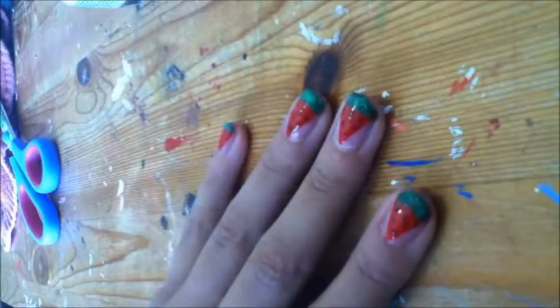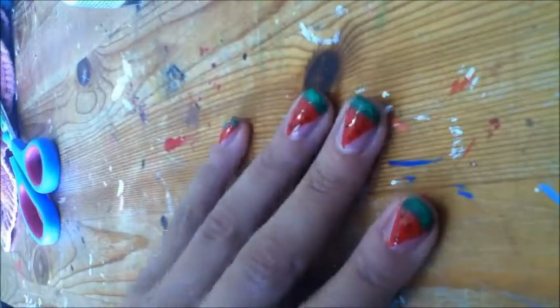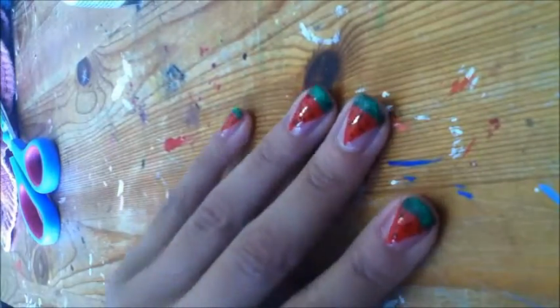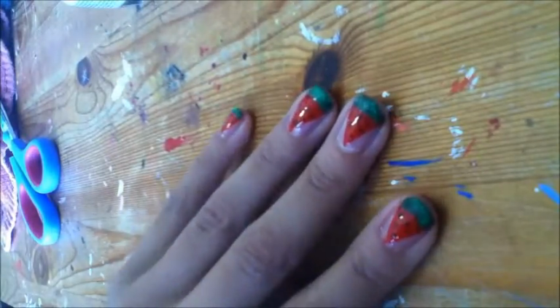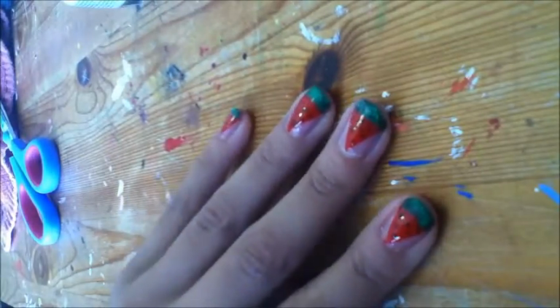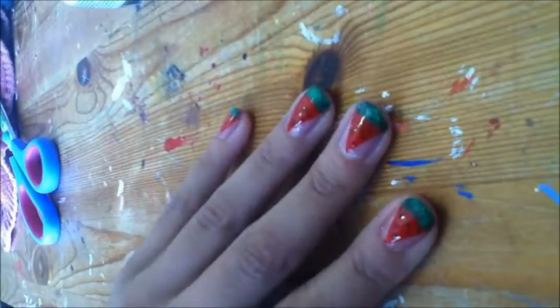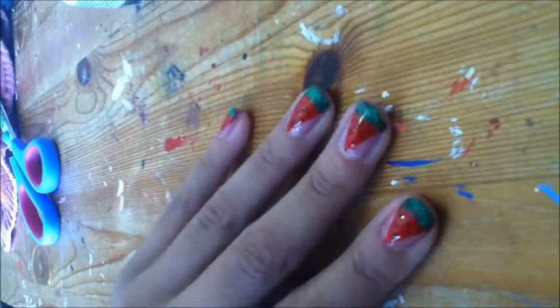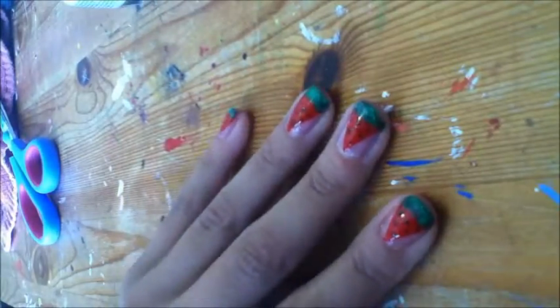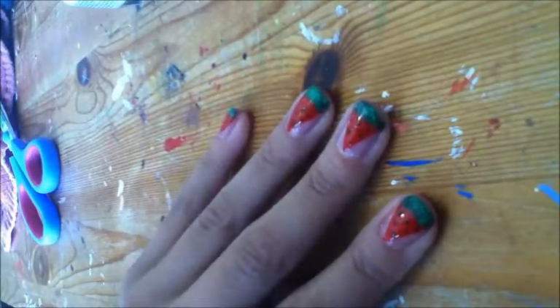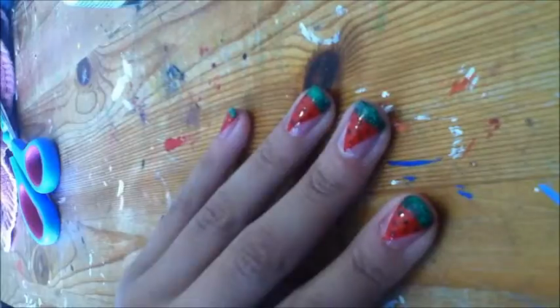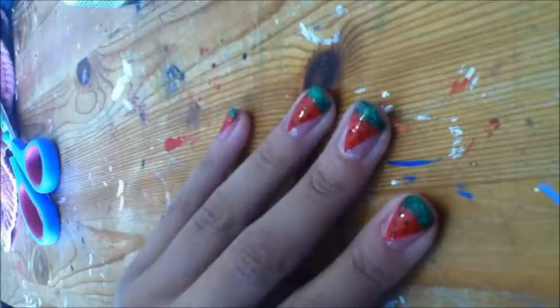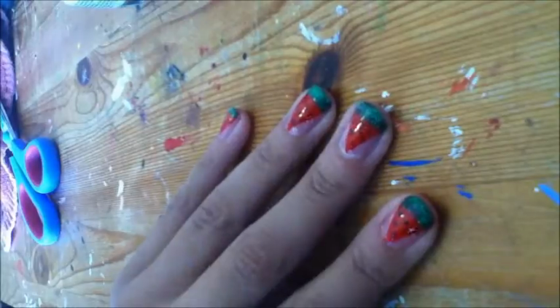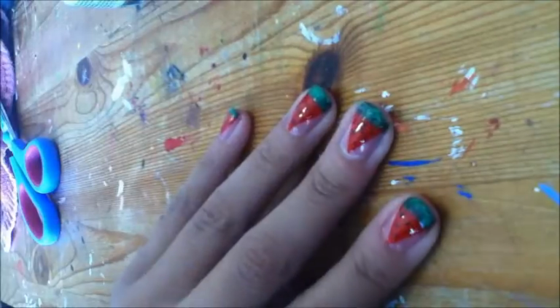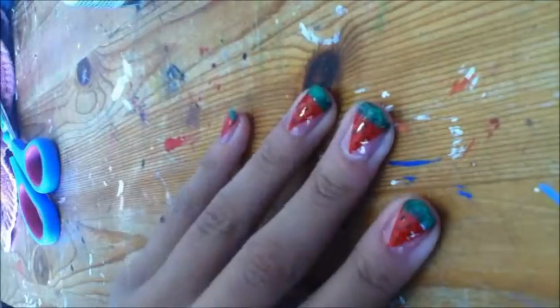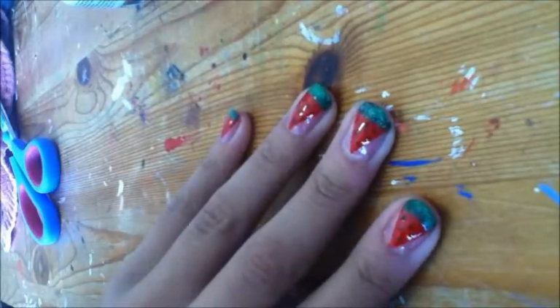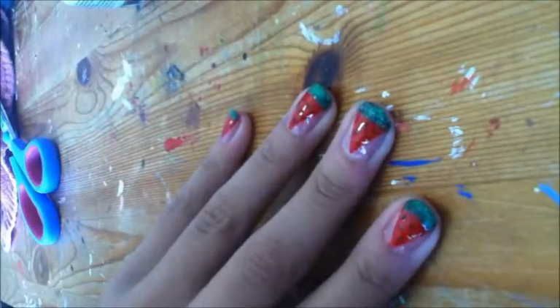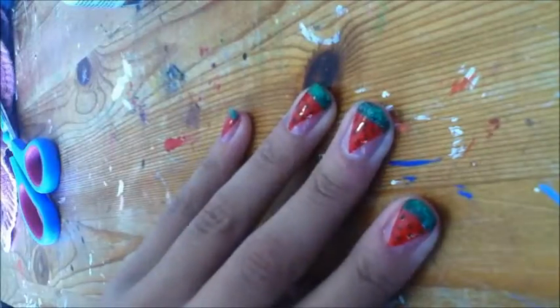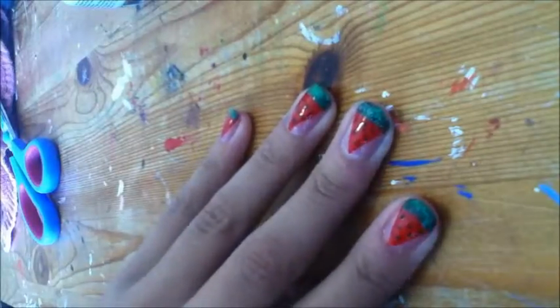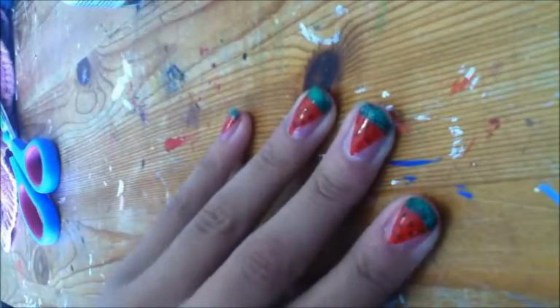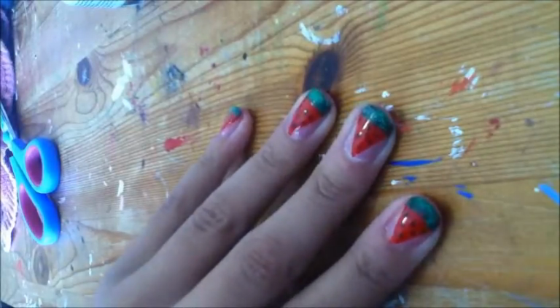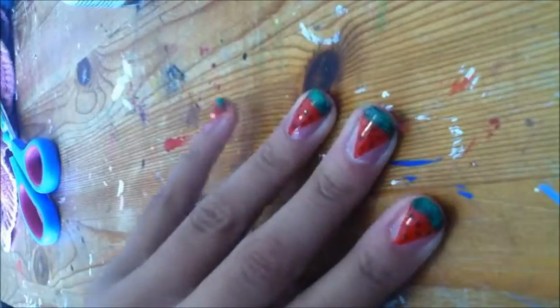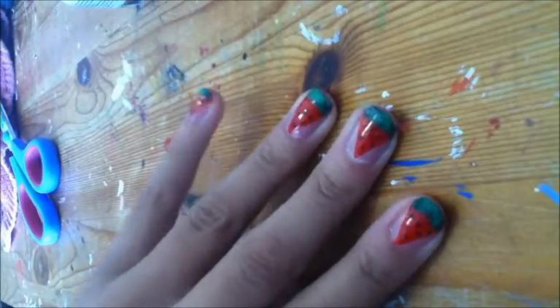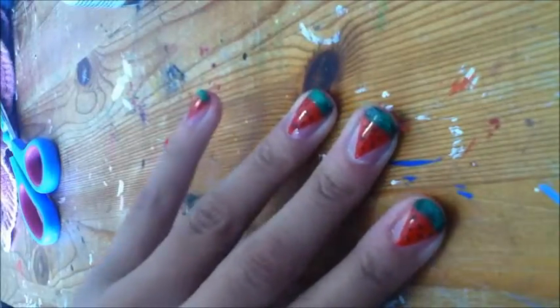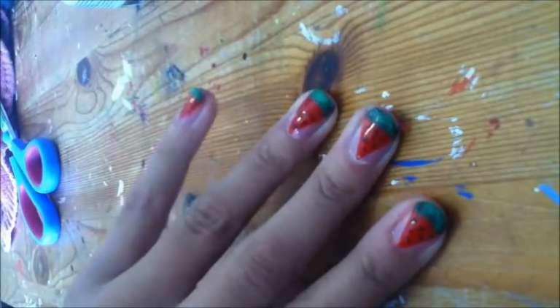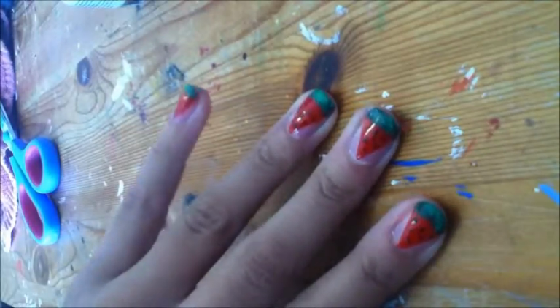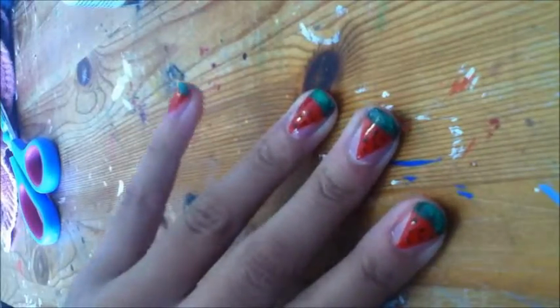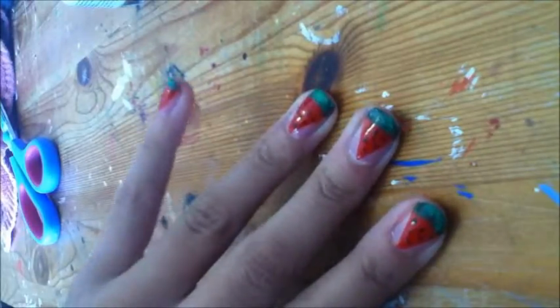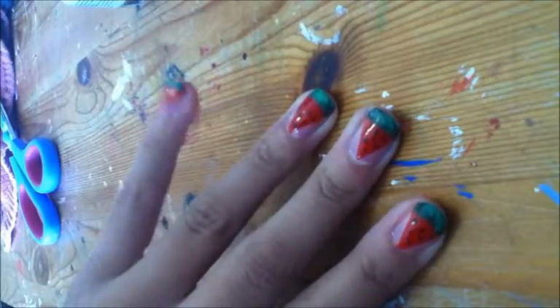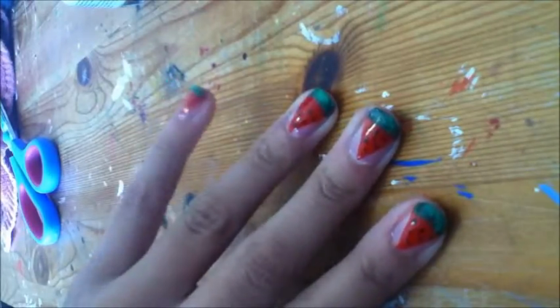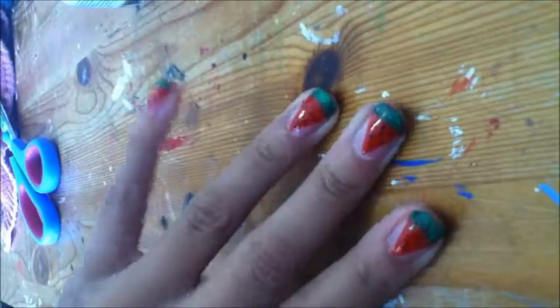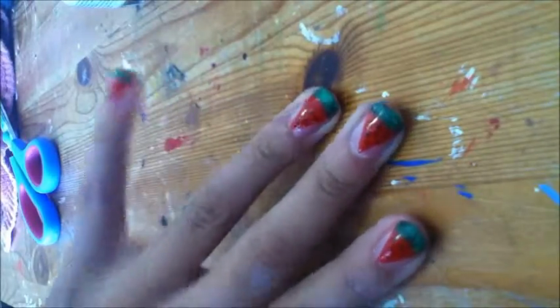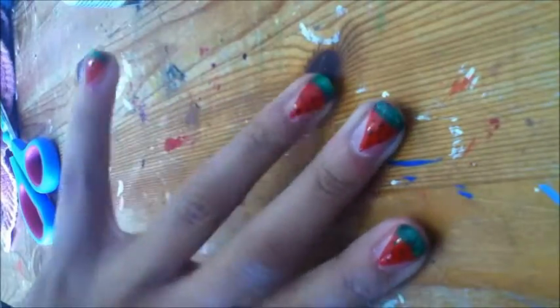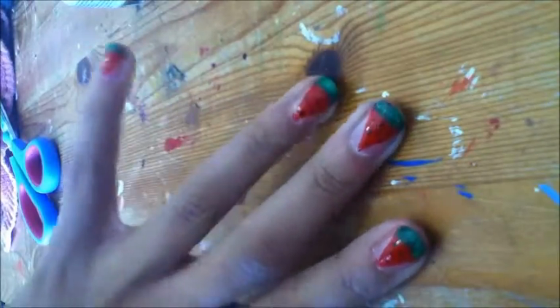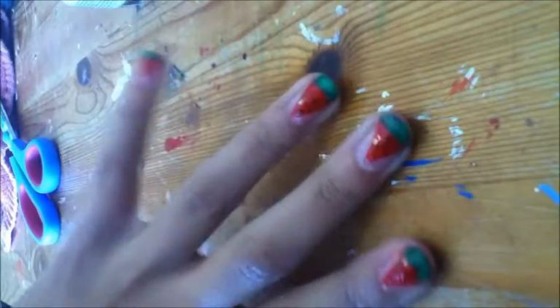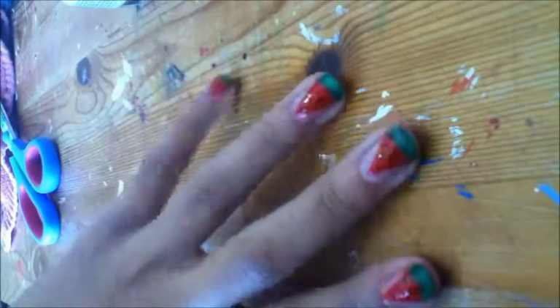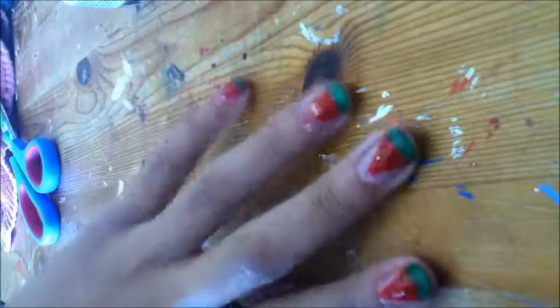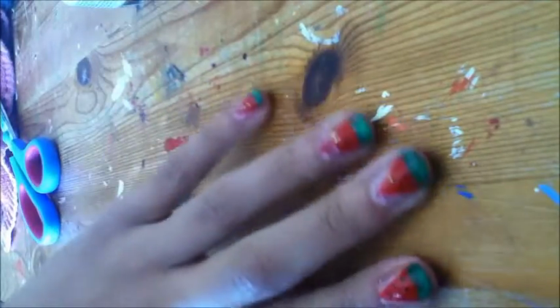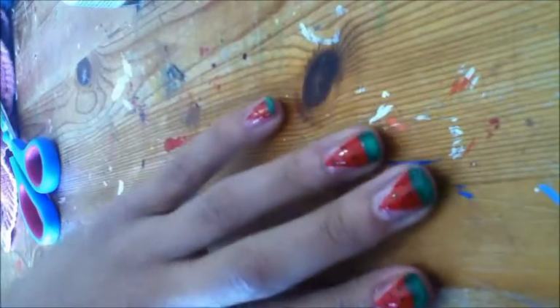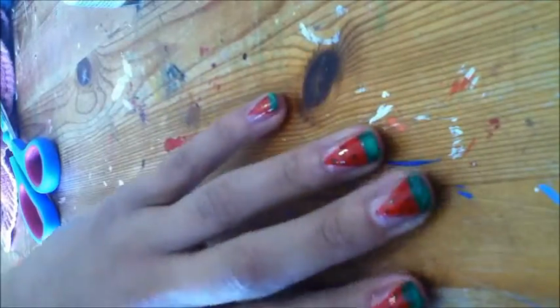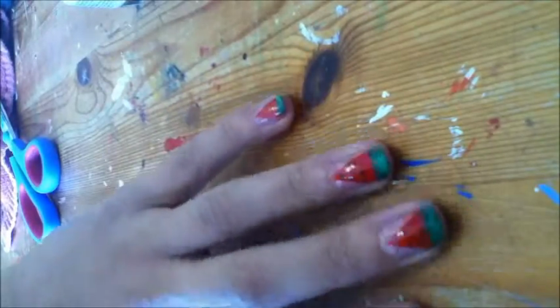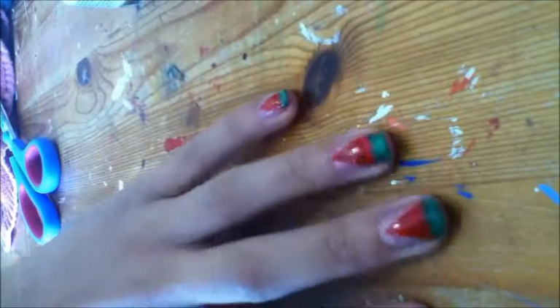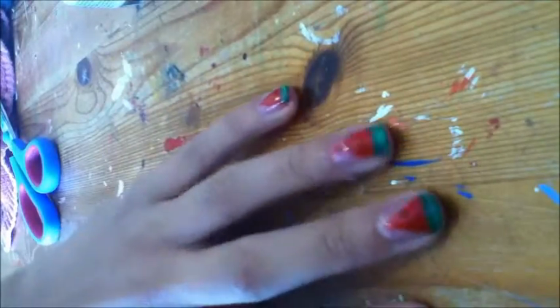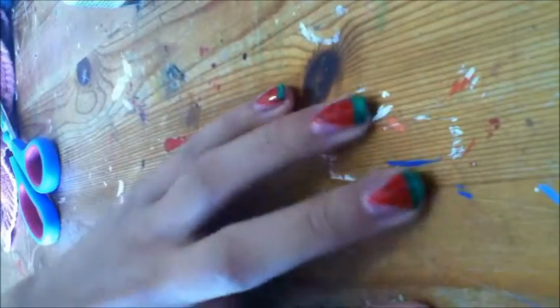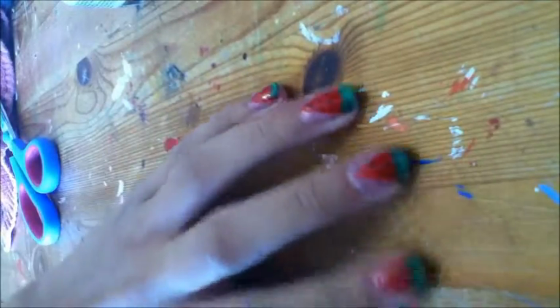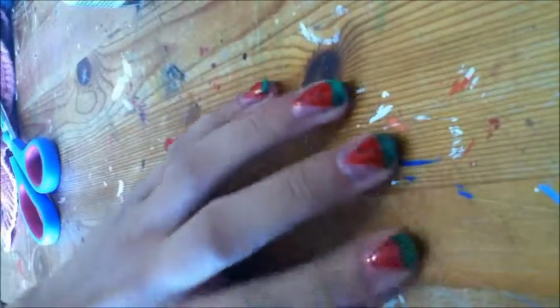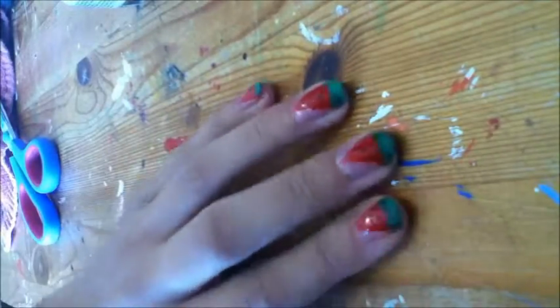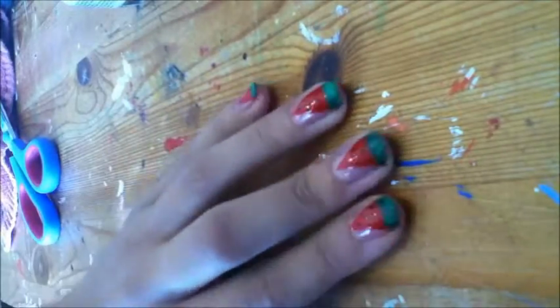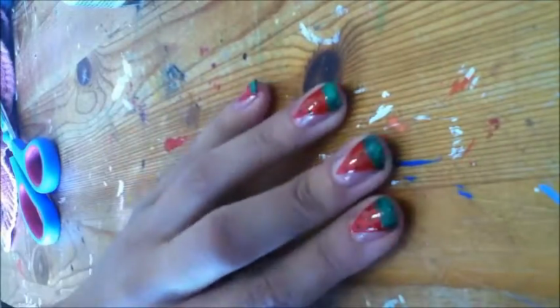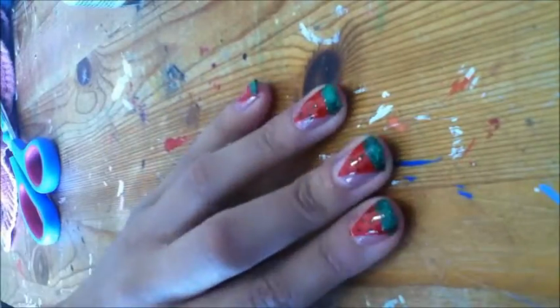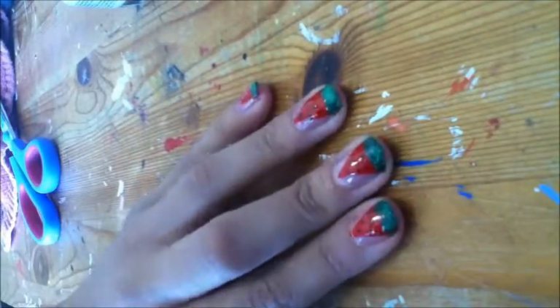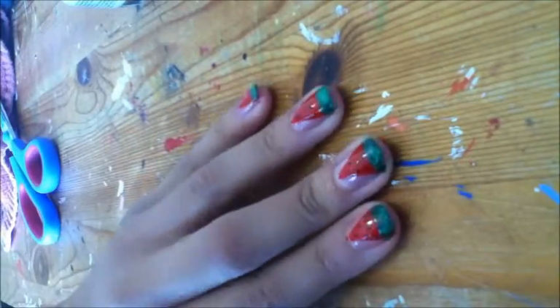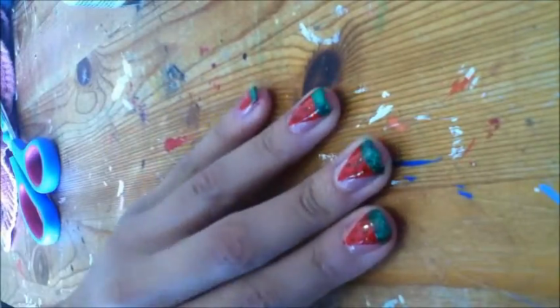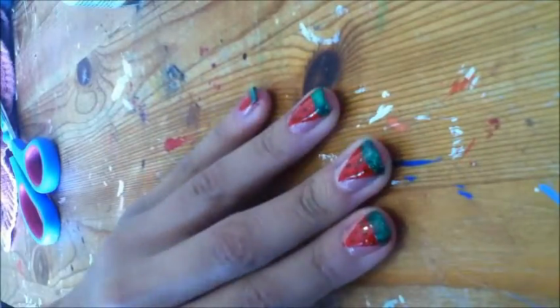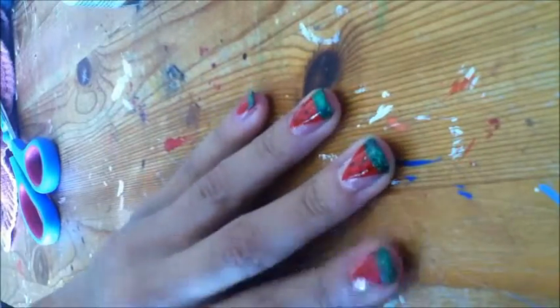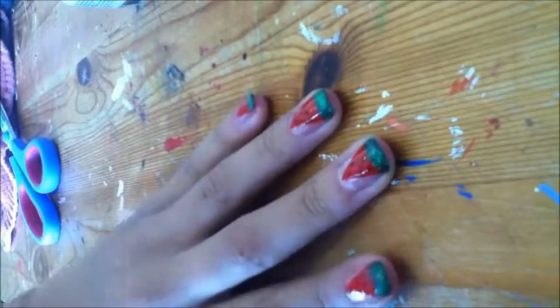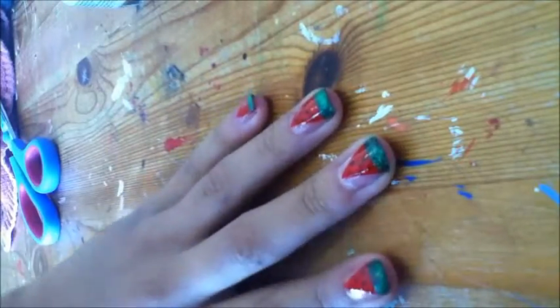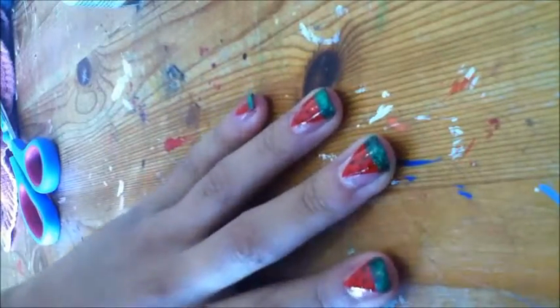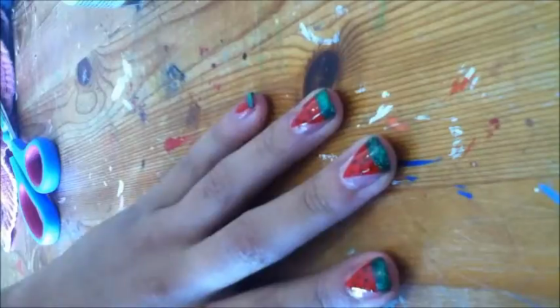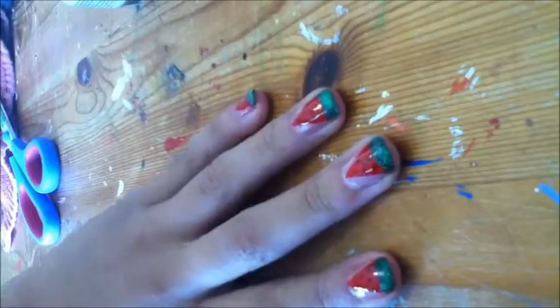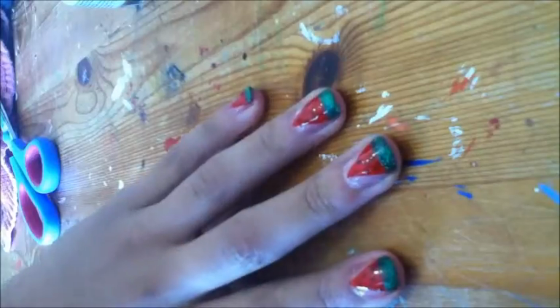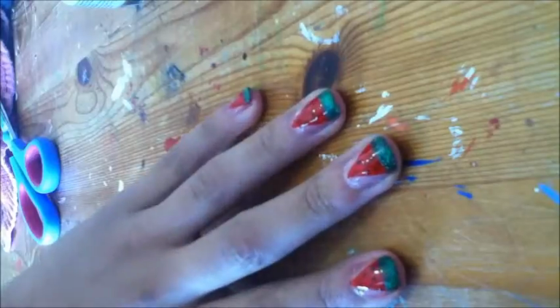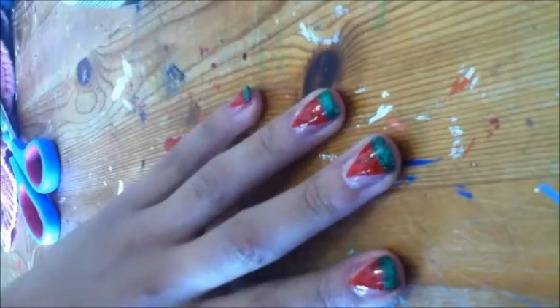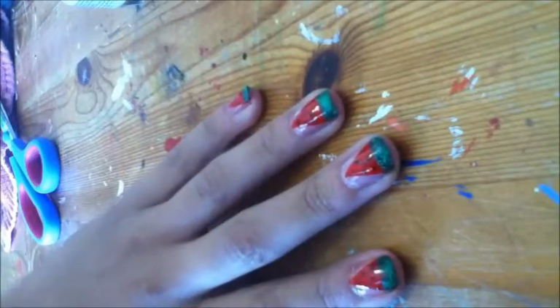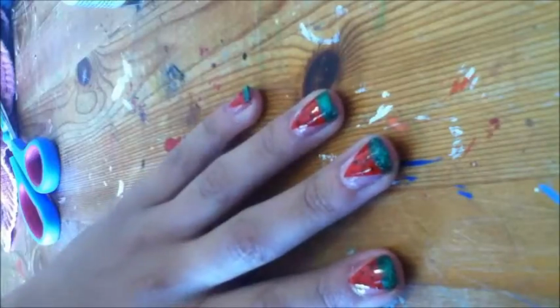Apply a top coat once this is dried, and there you have it — your beautiful watermelon nails. Thanks for watching and see you next time.